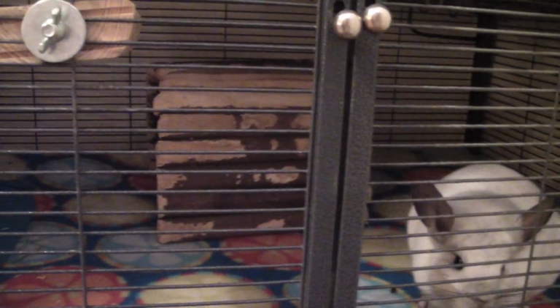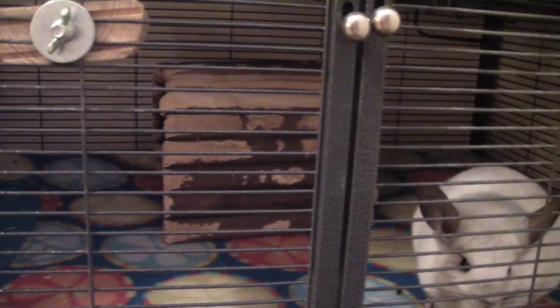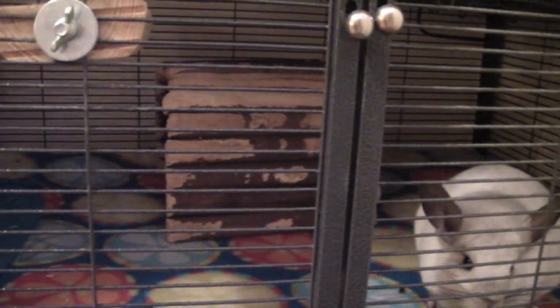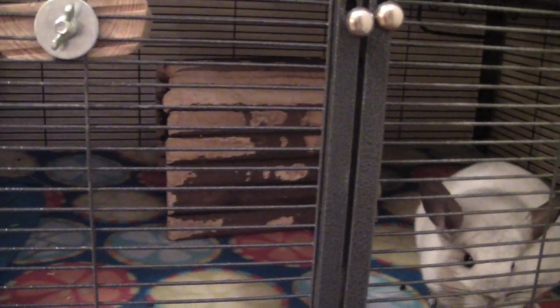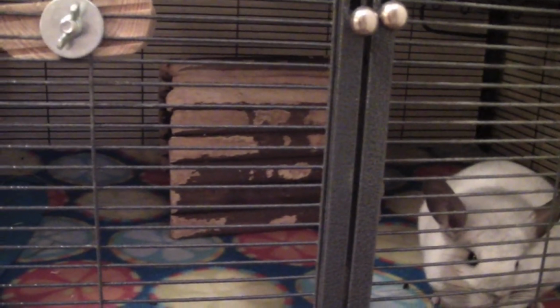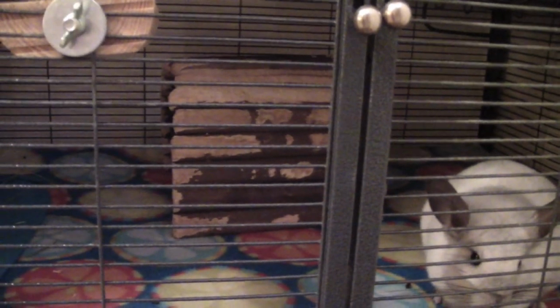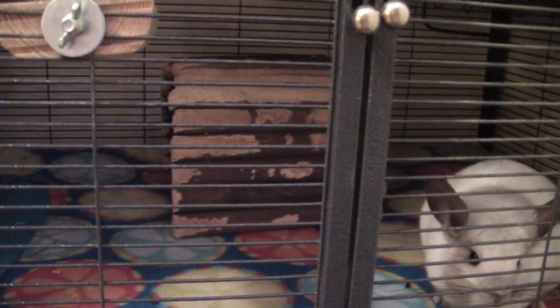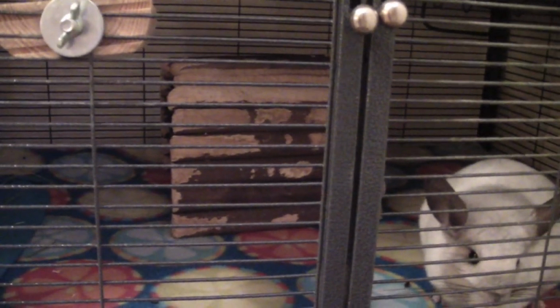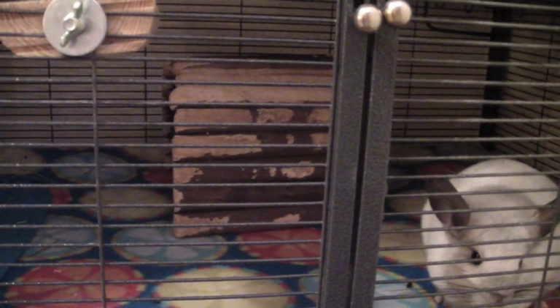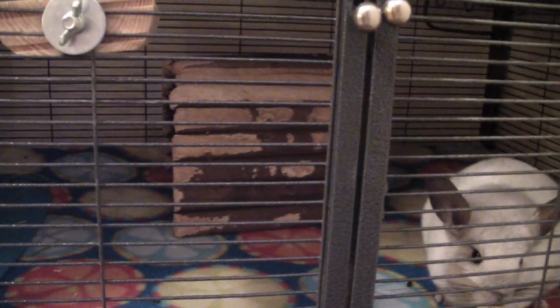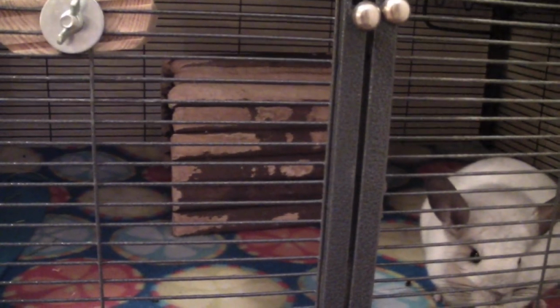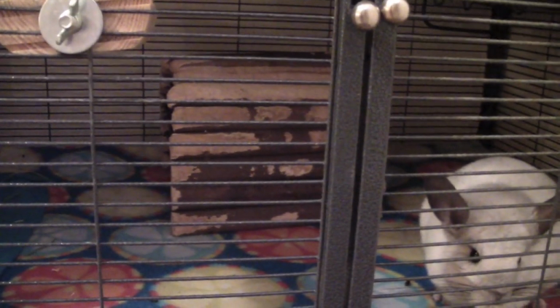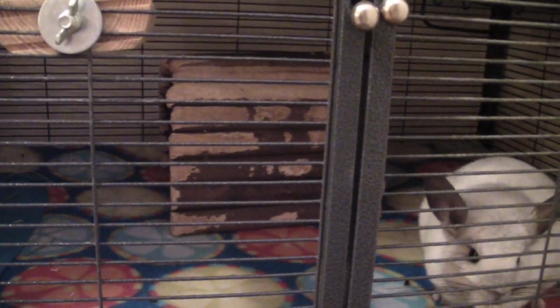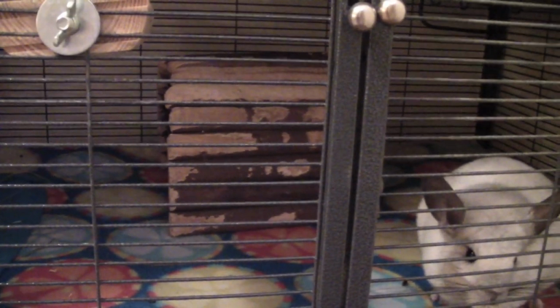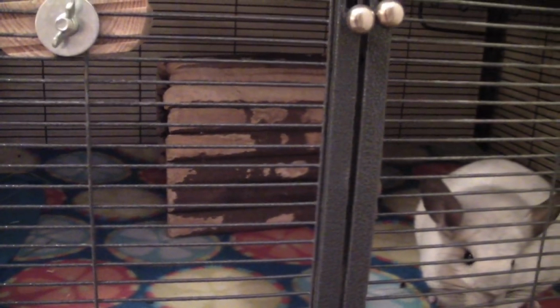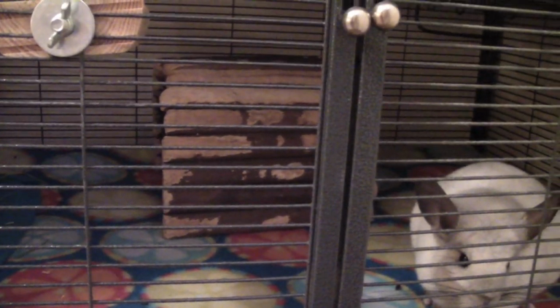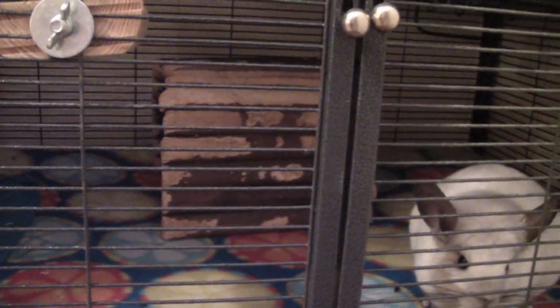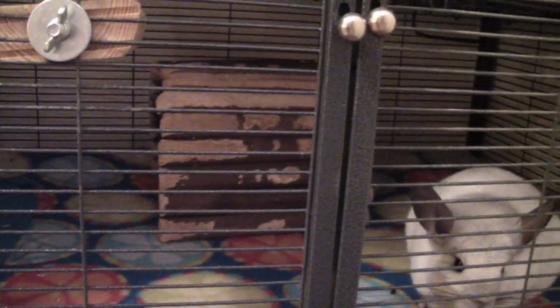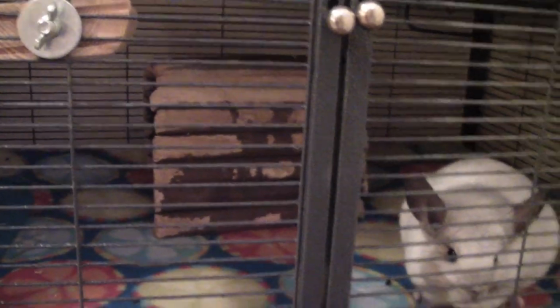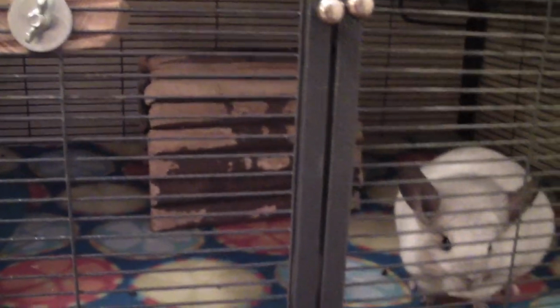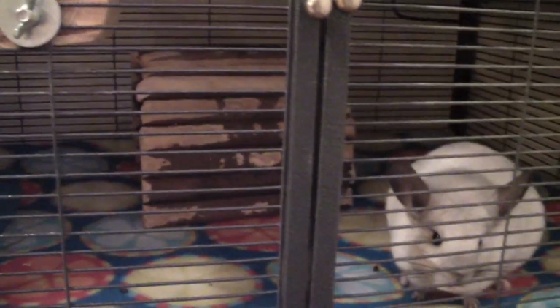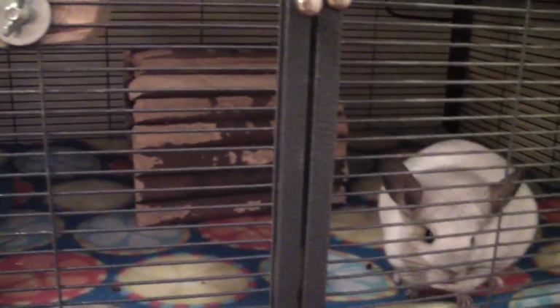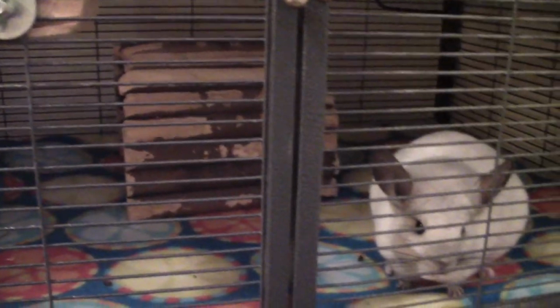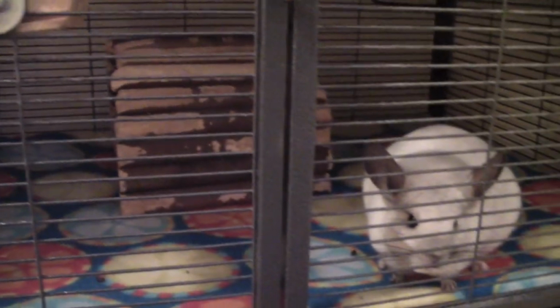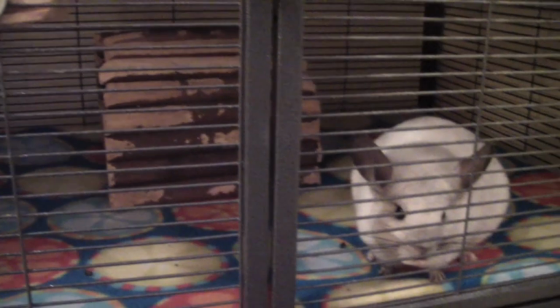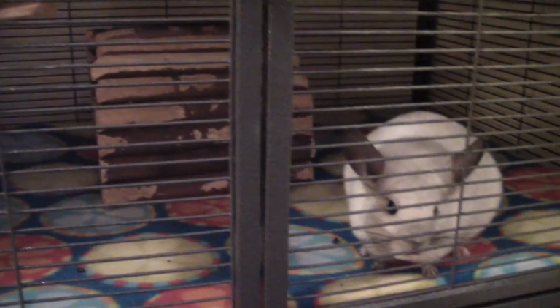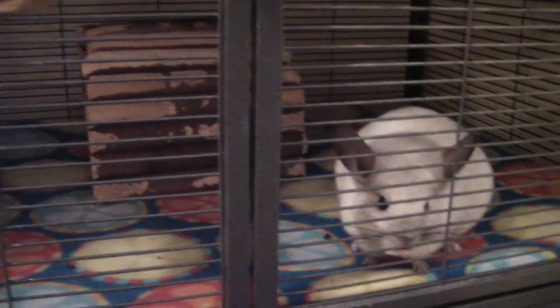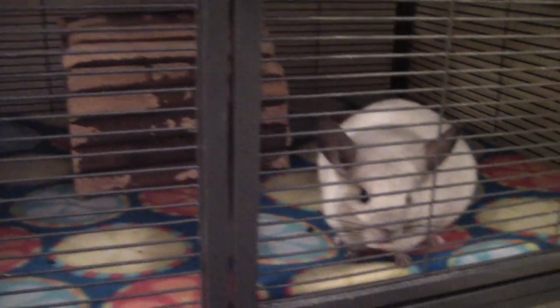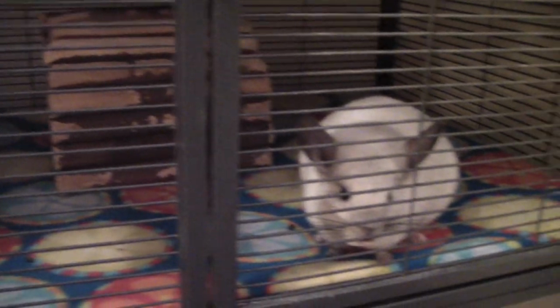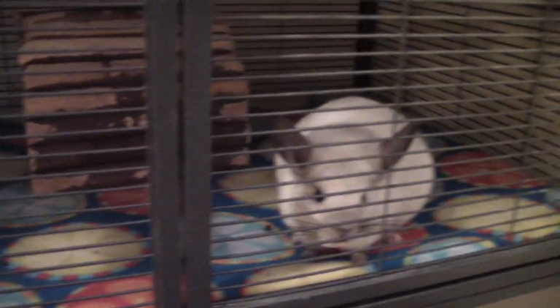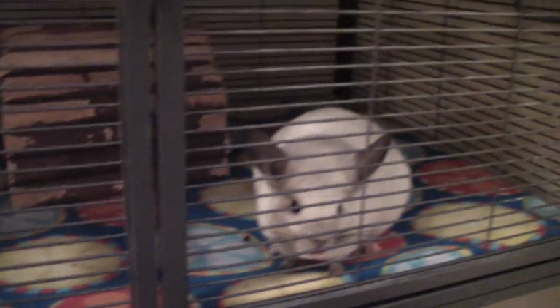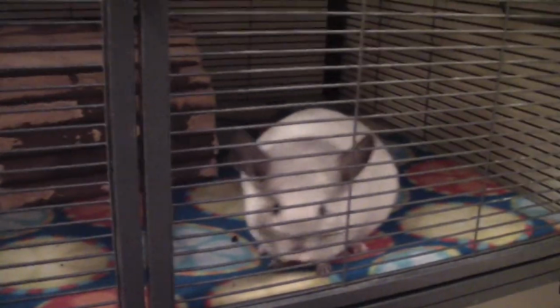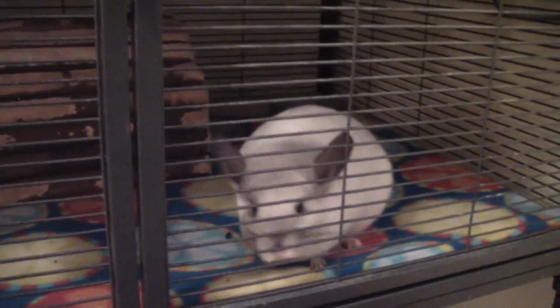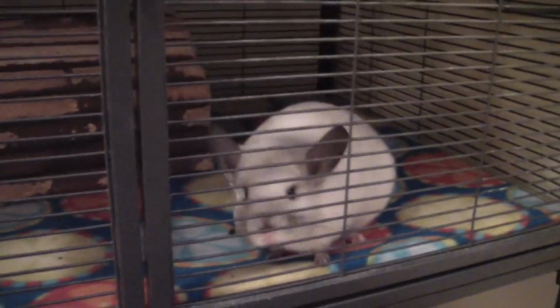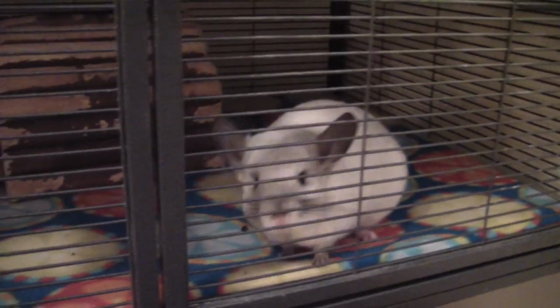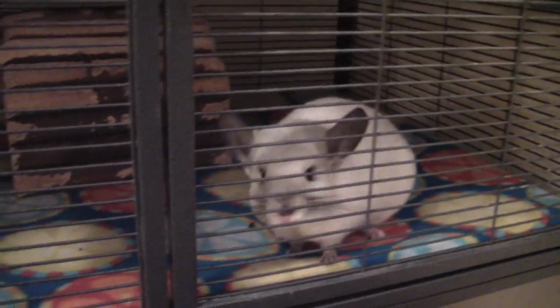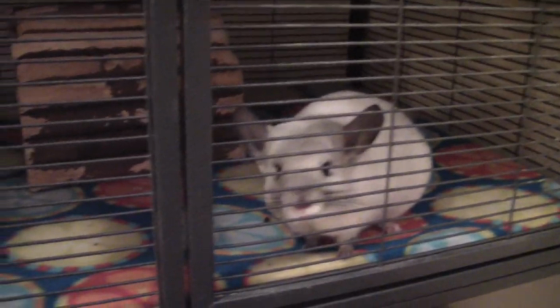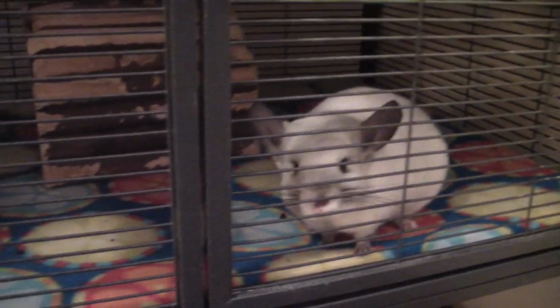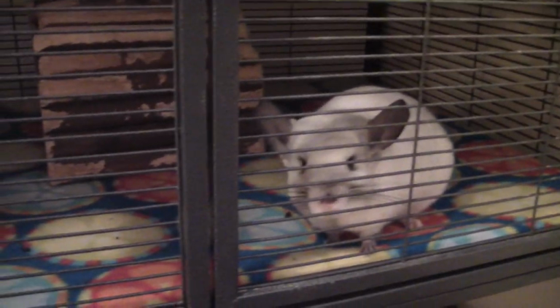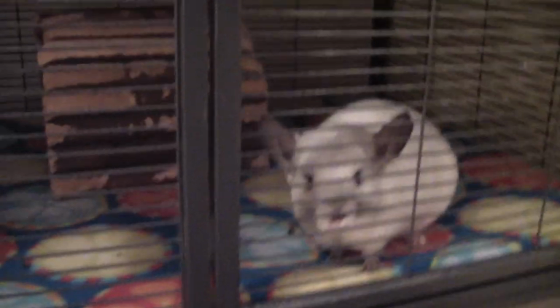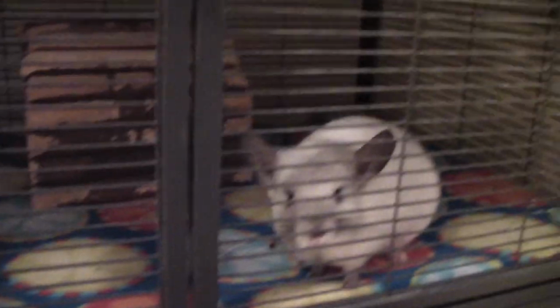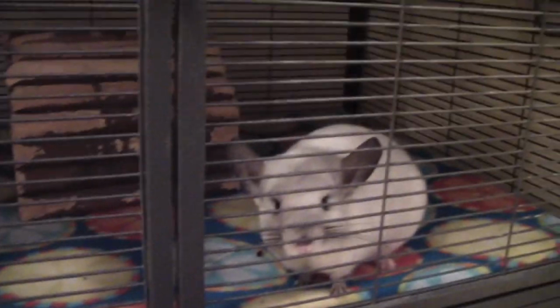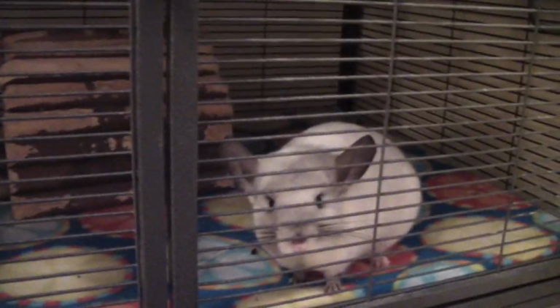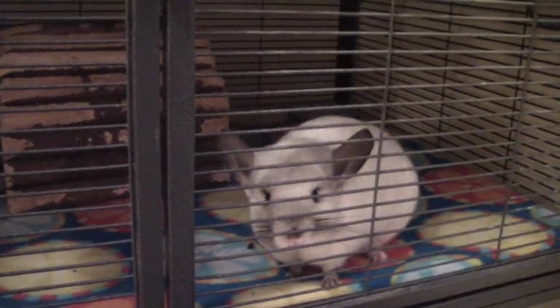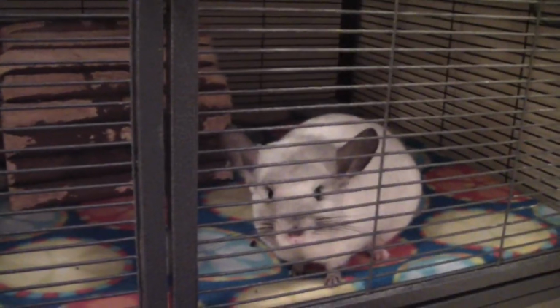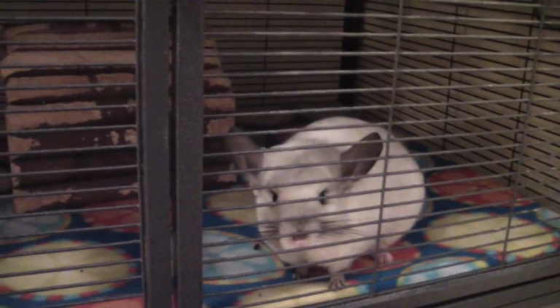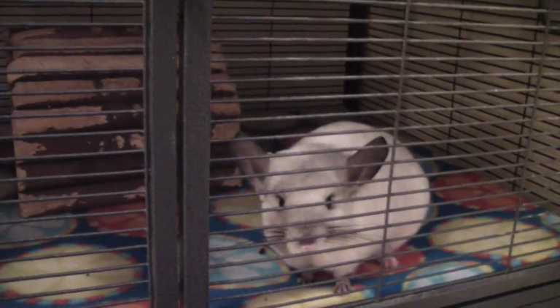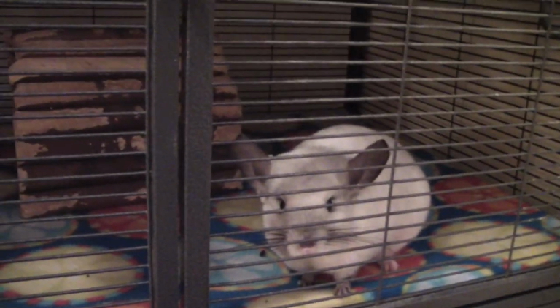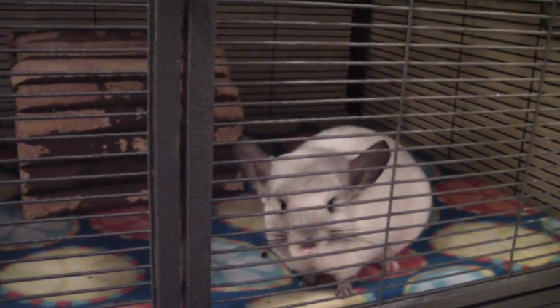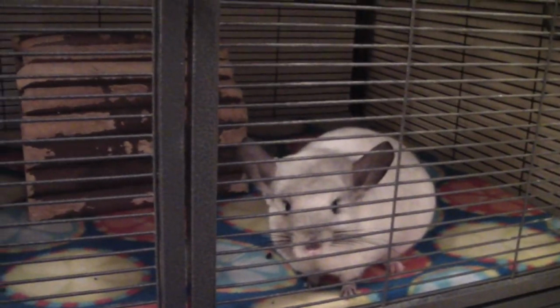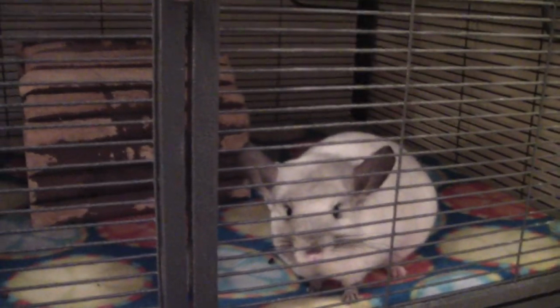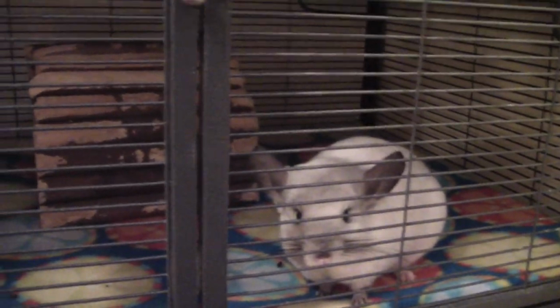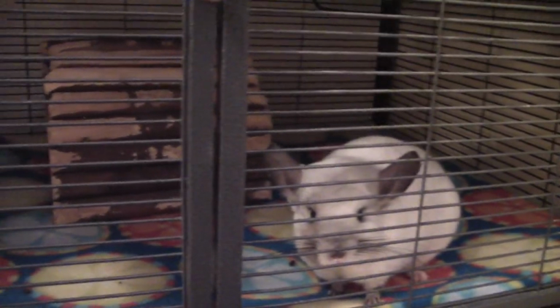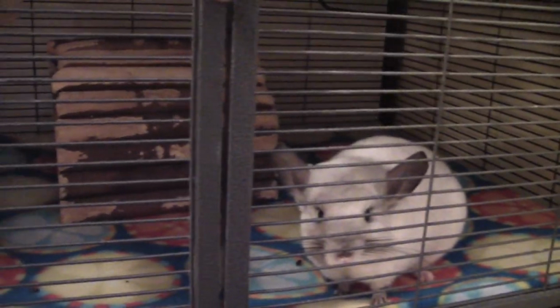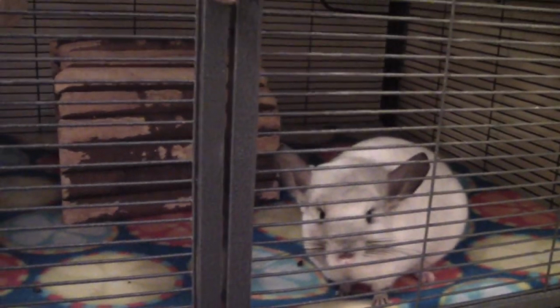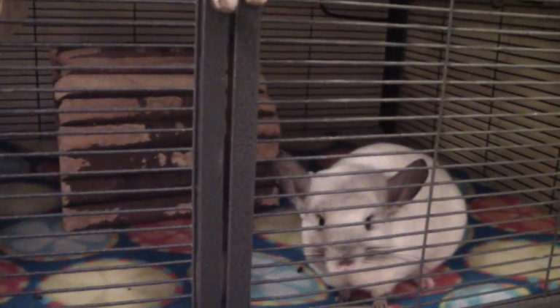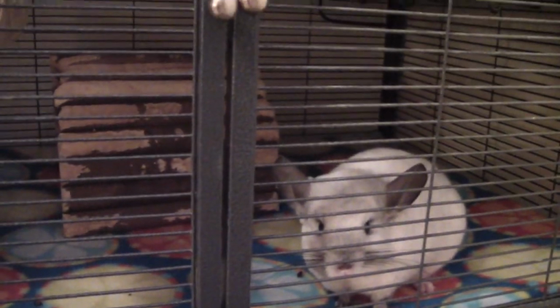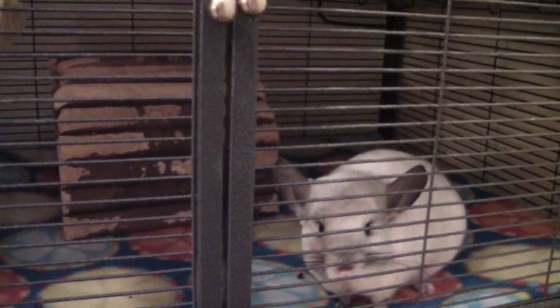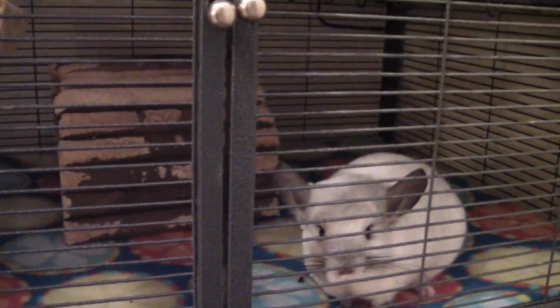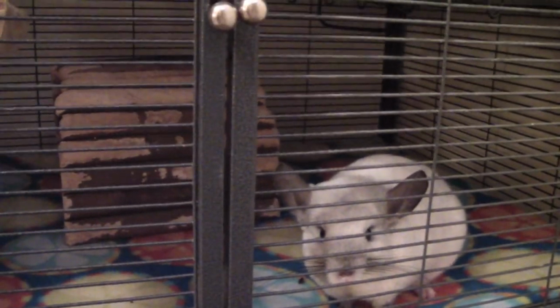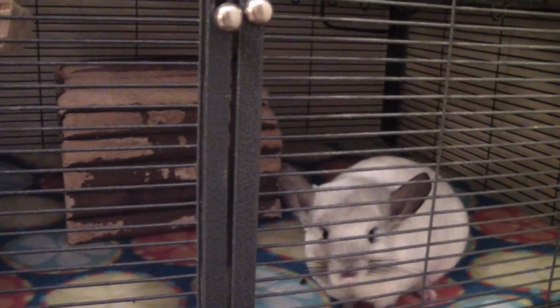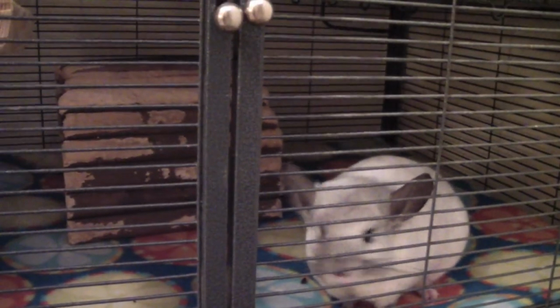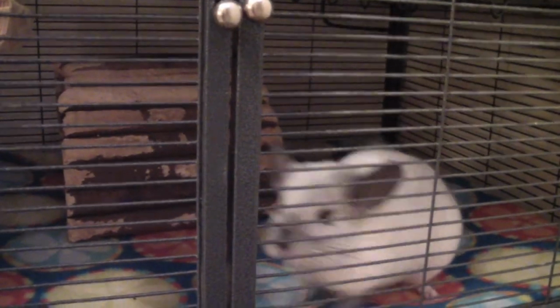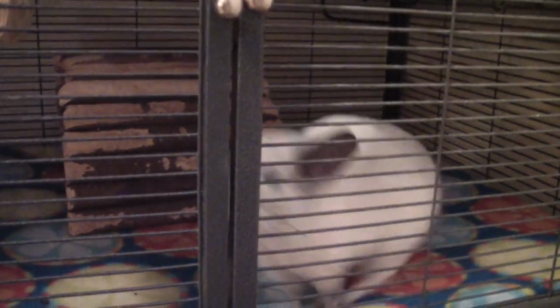The guinea pigs are no longer in my room. I actually made a full animal room with all the chinchillas and guinea pigs, so I'll show you that in a minute.